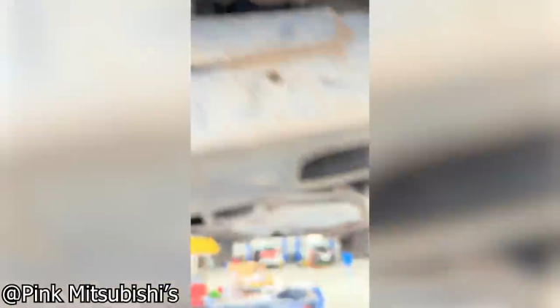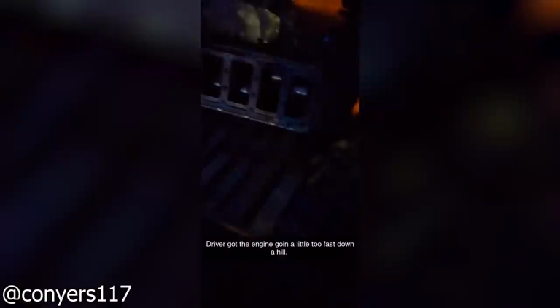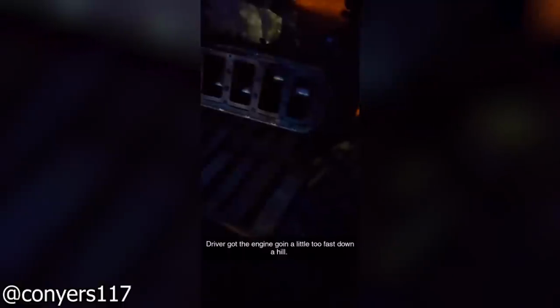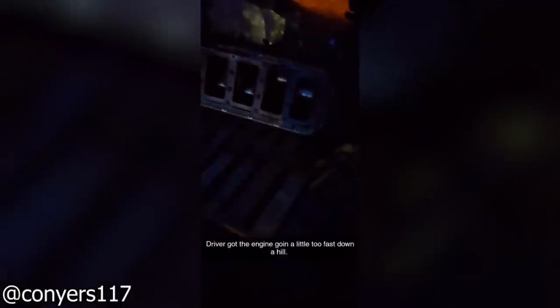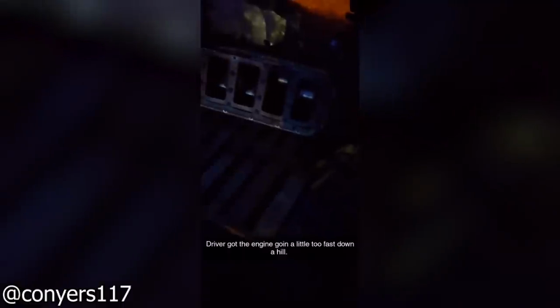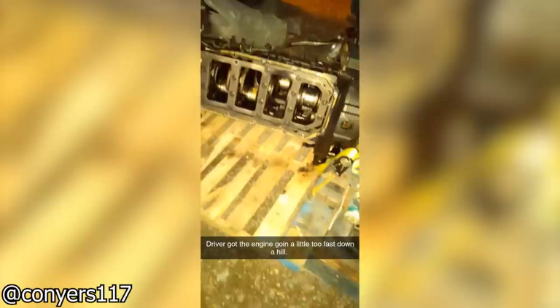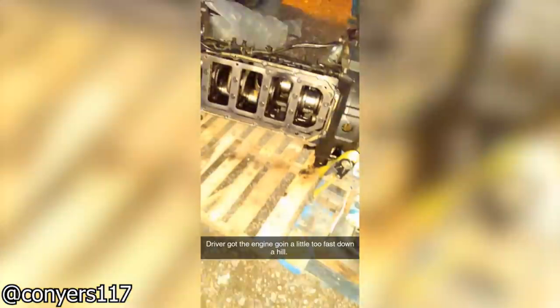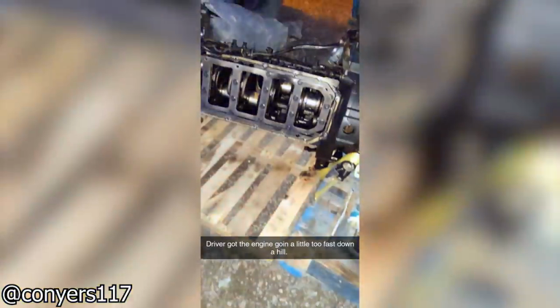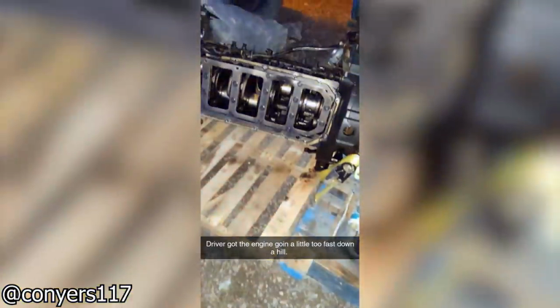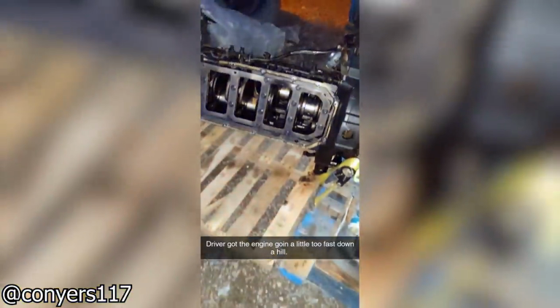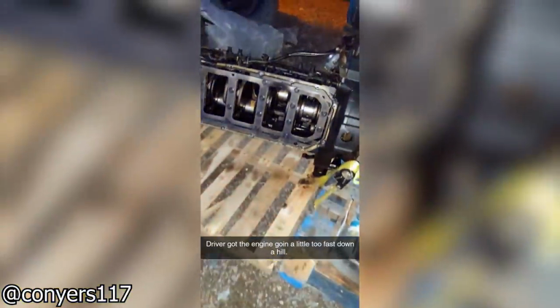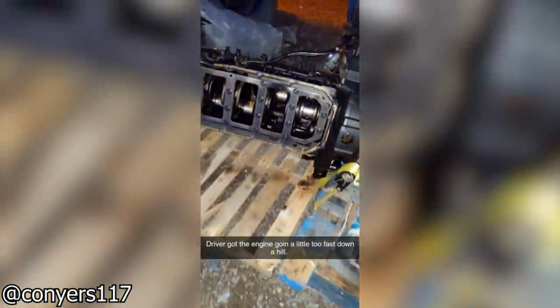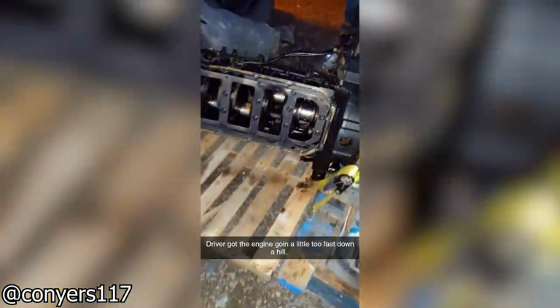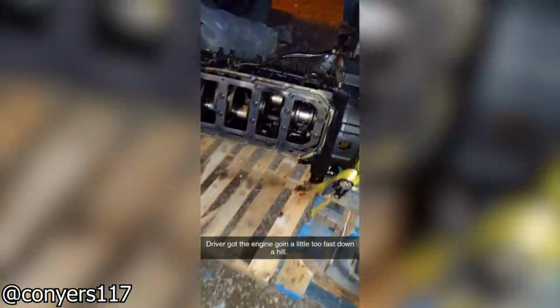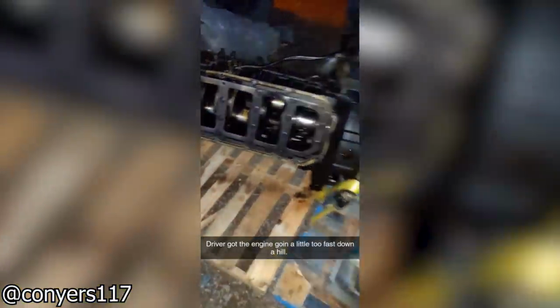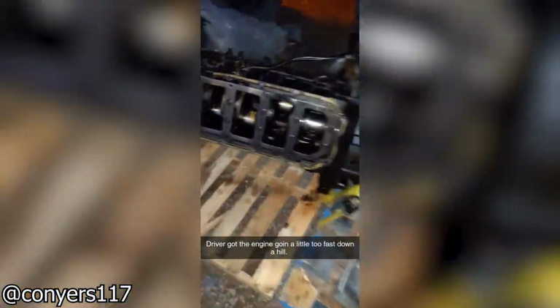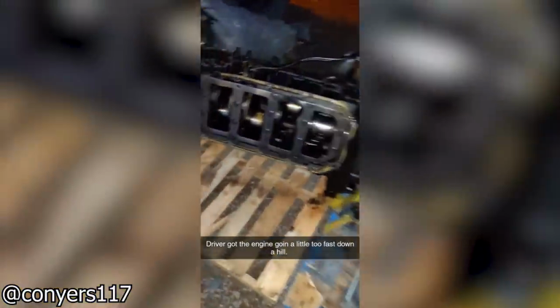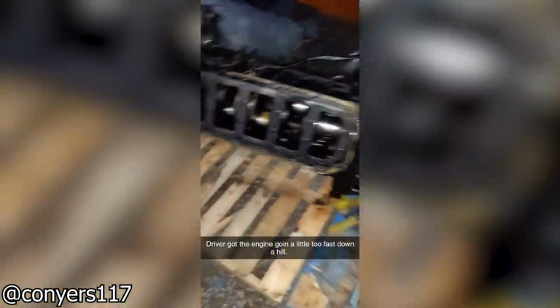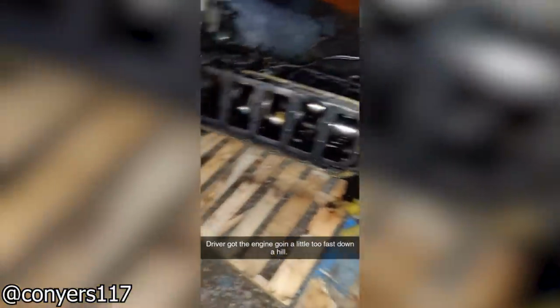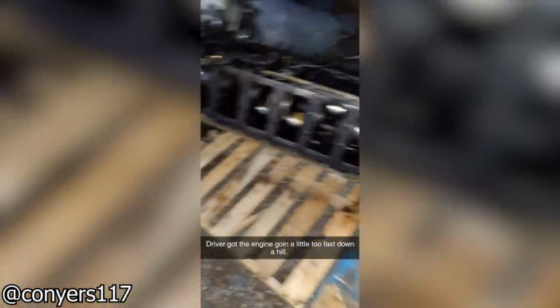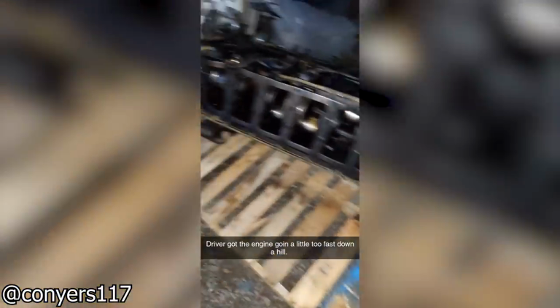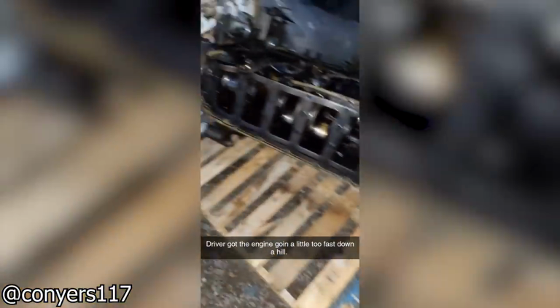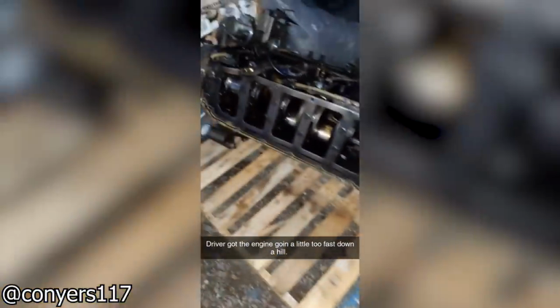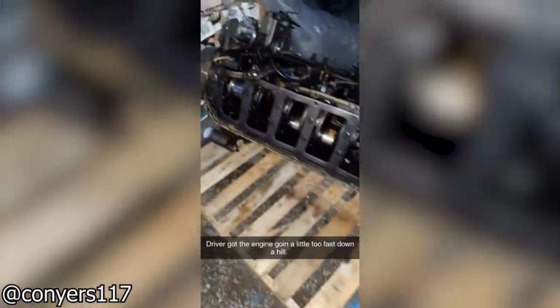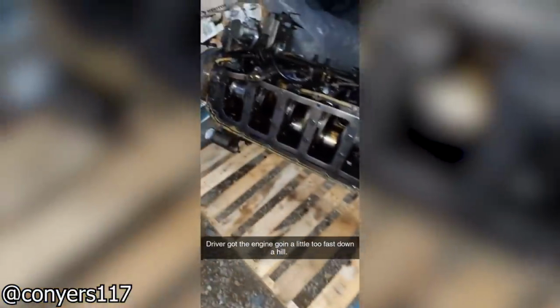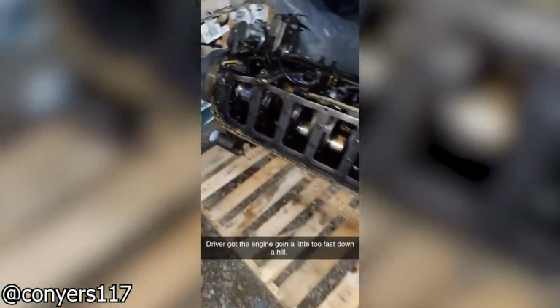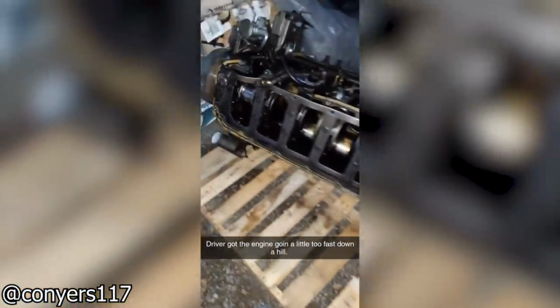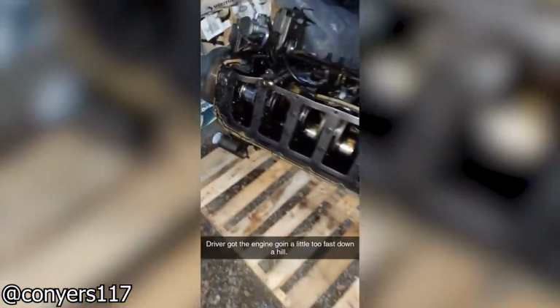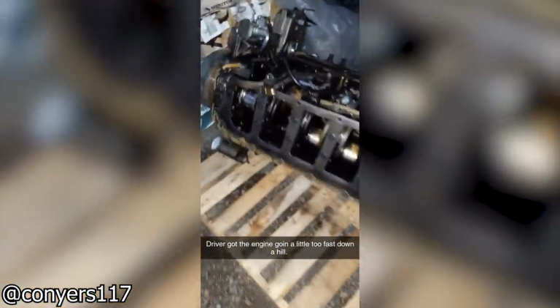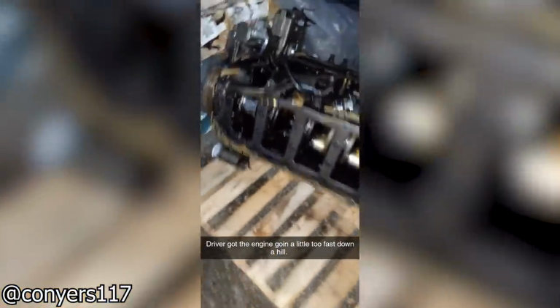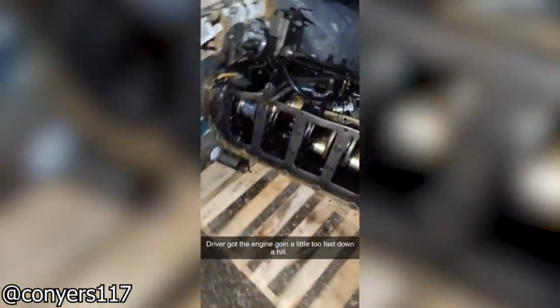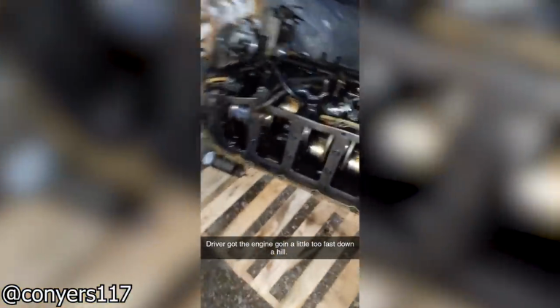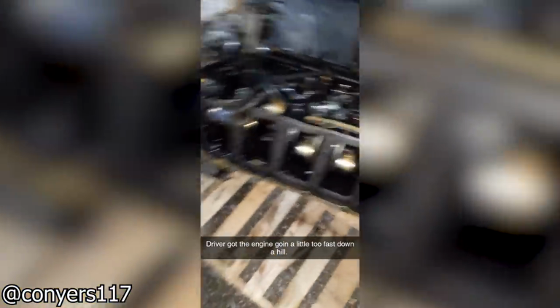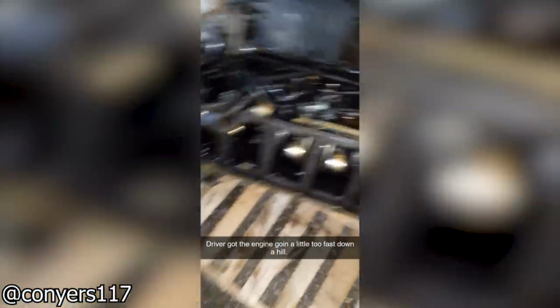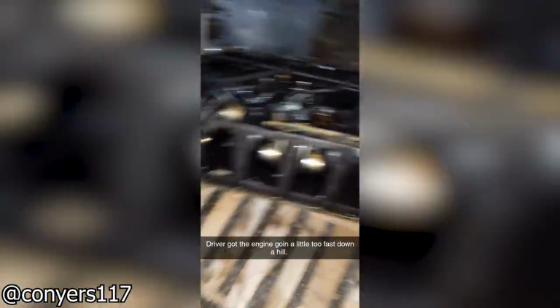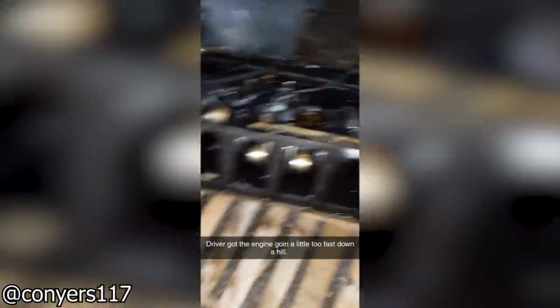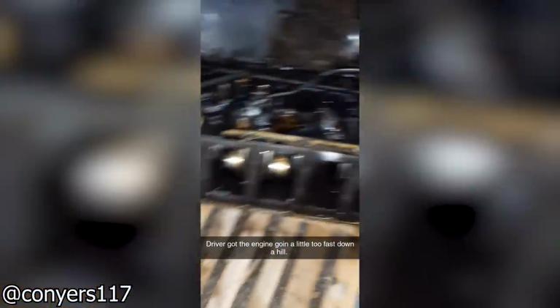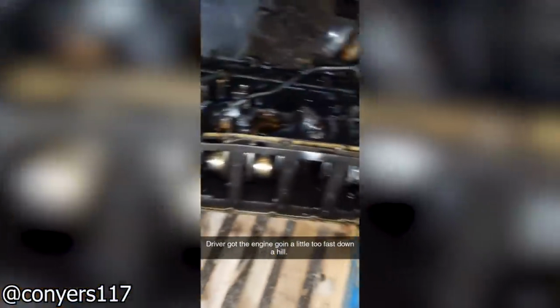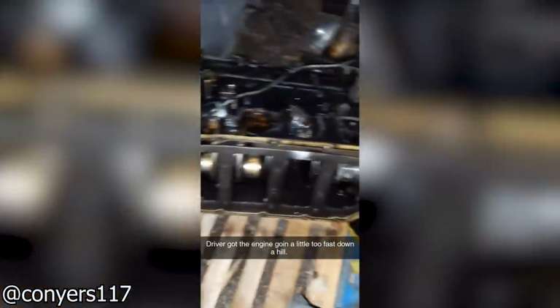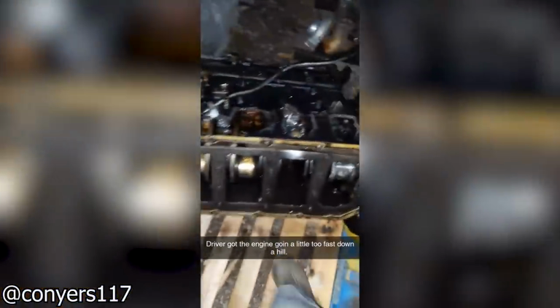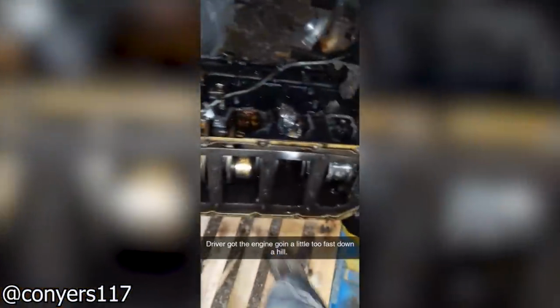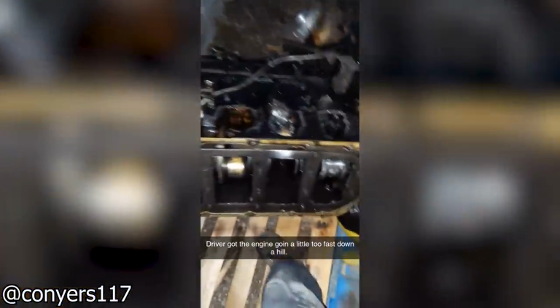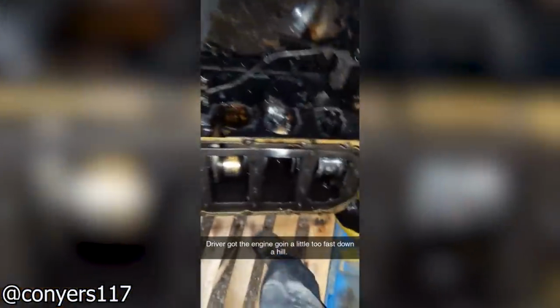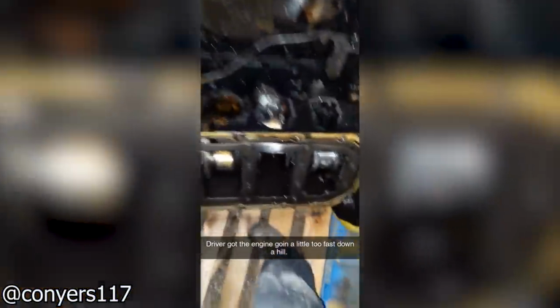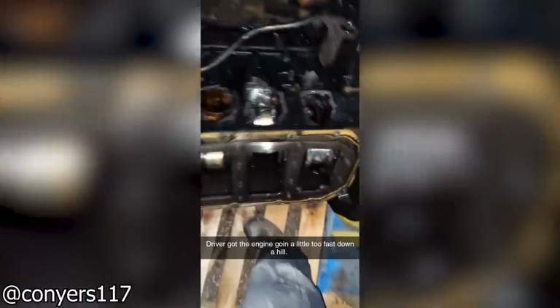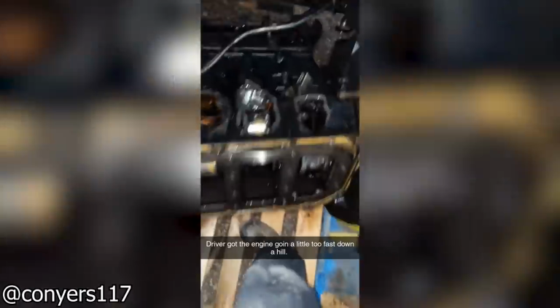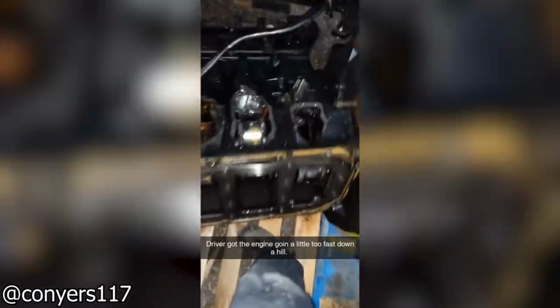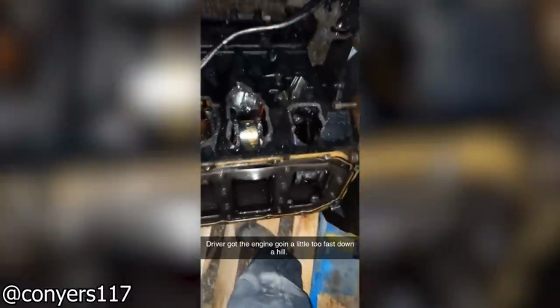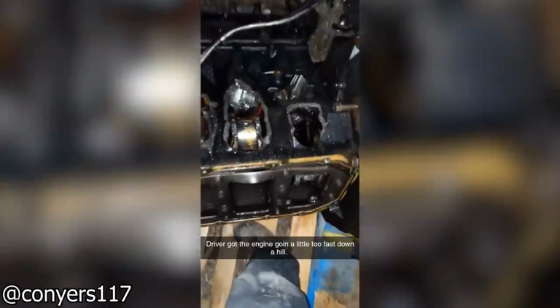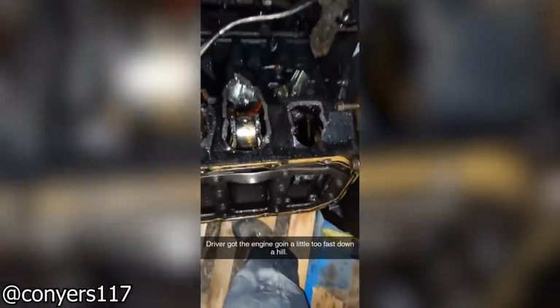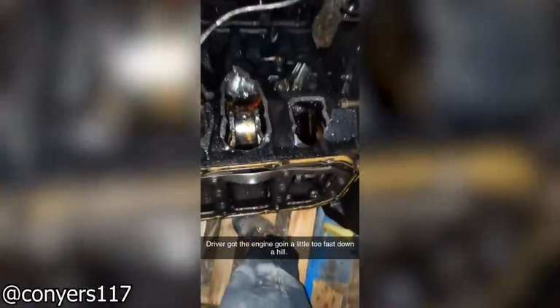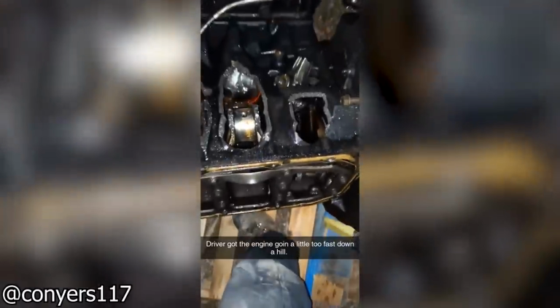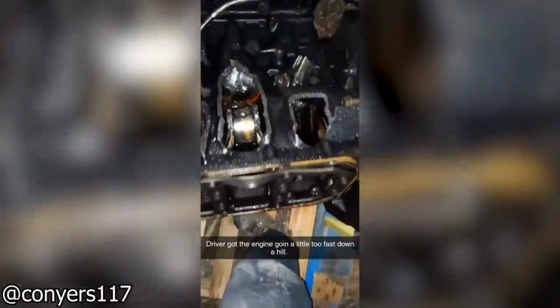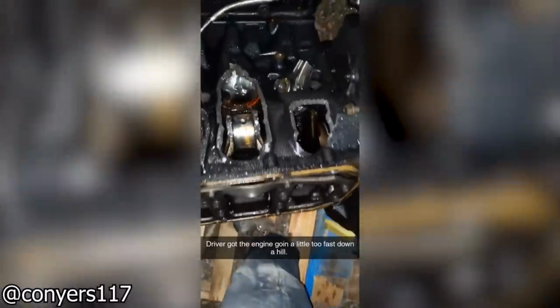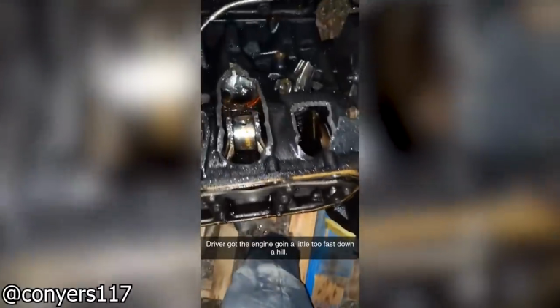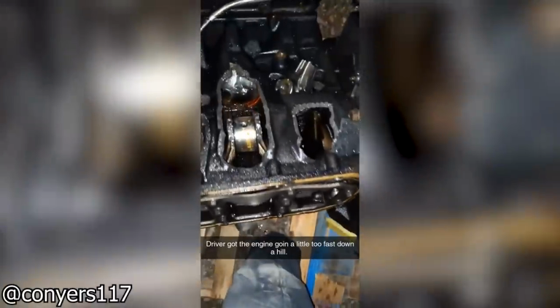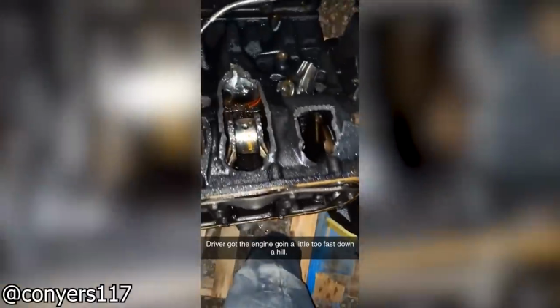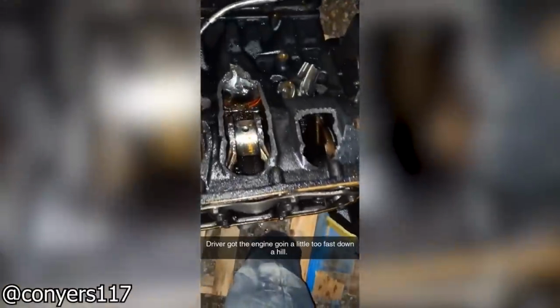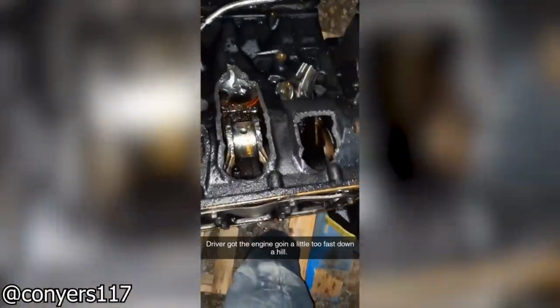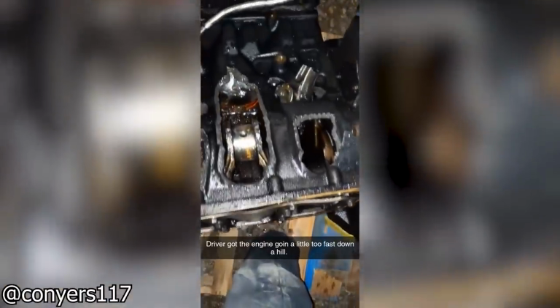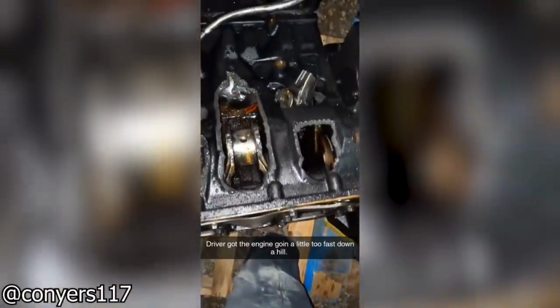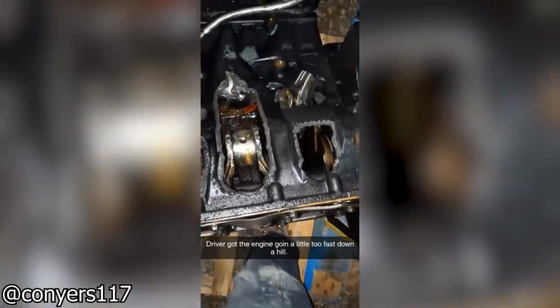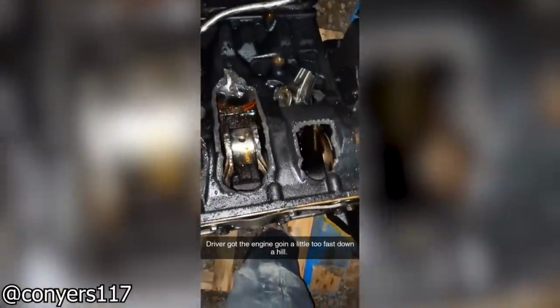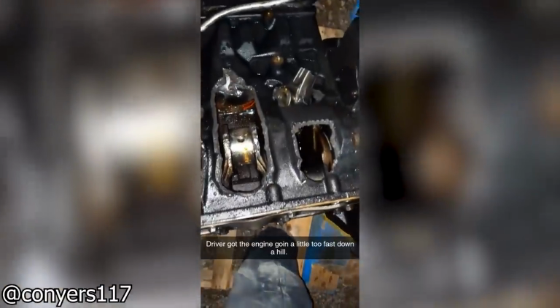Customer somehow put the transmission into First while going downhill, which causes this absolute carnage.